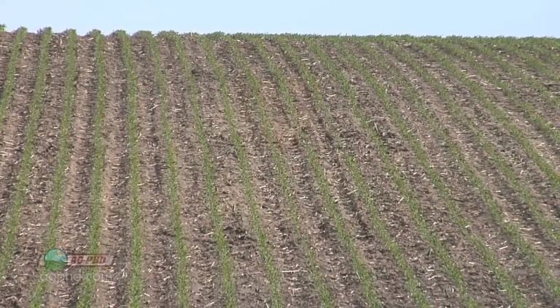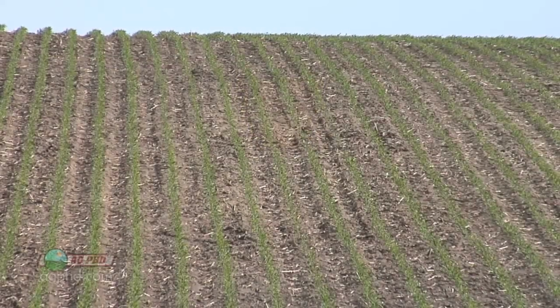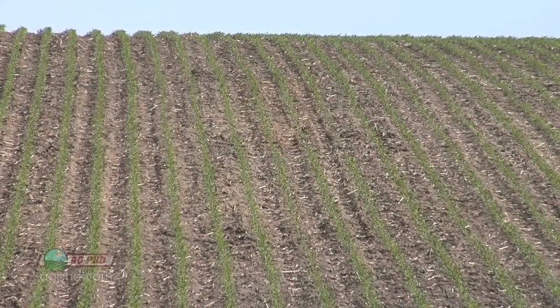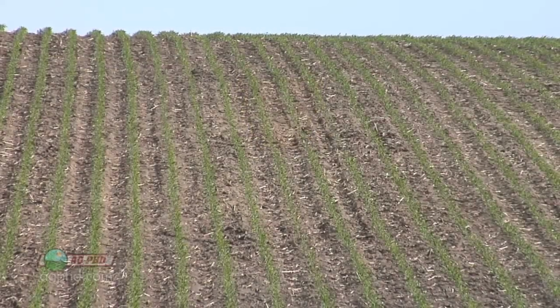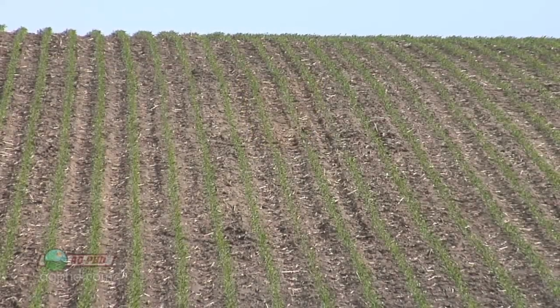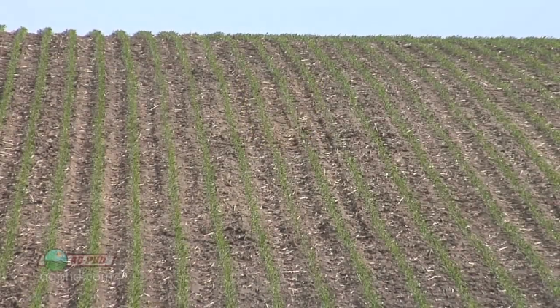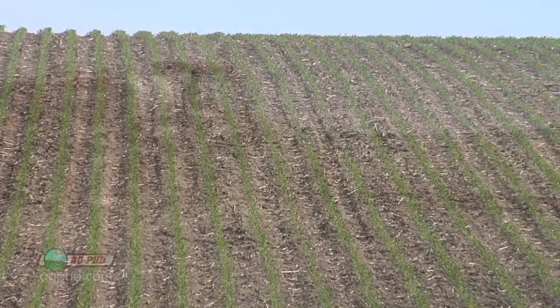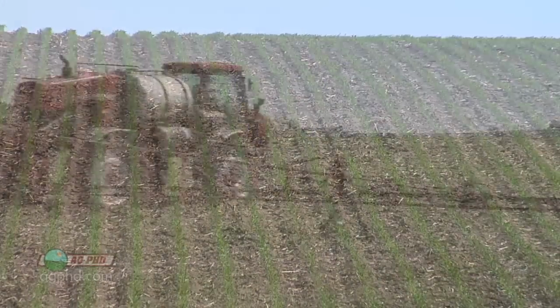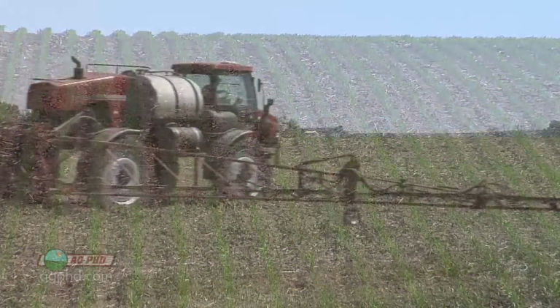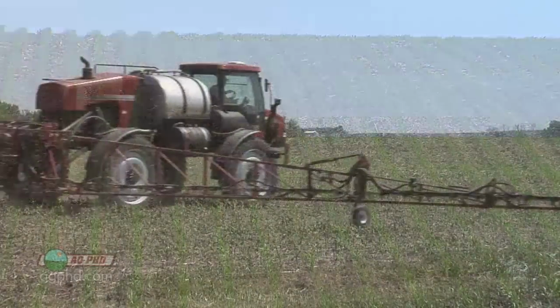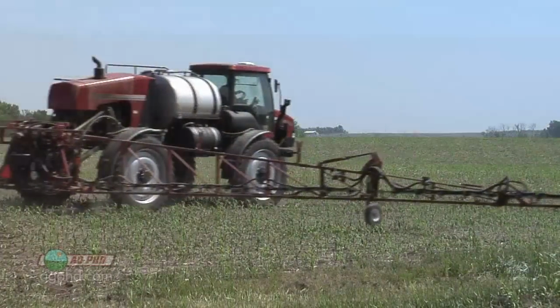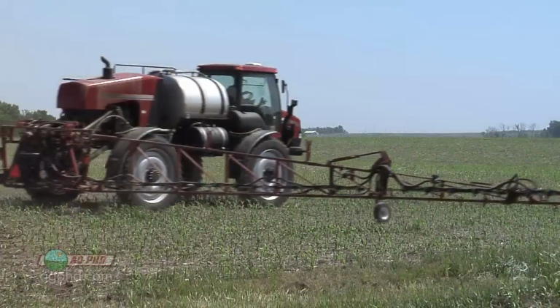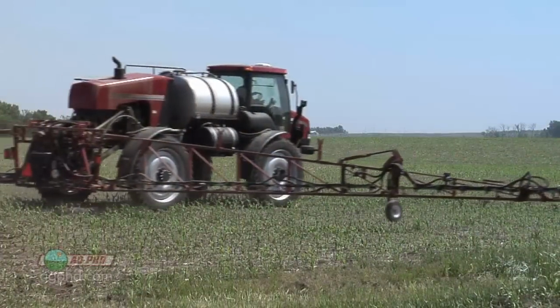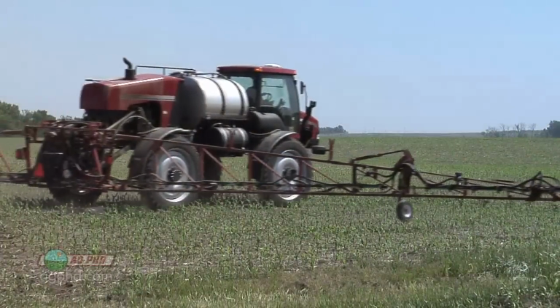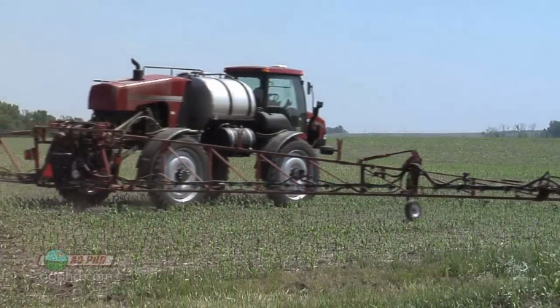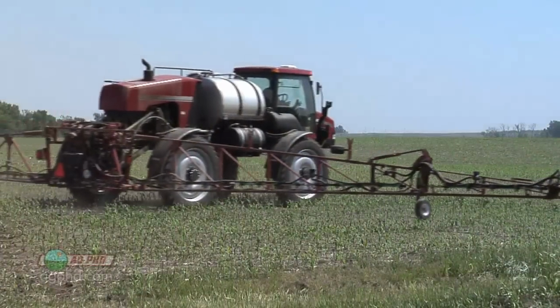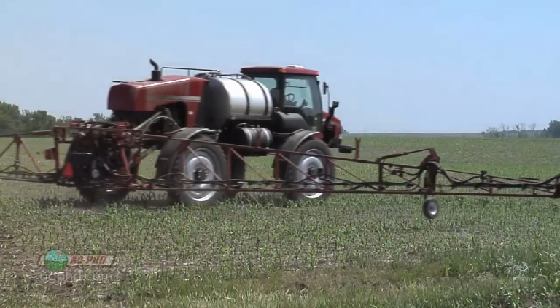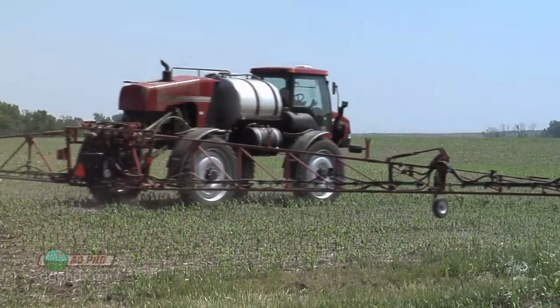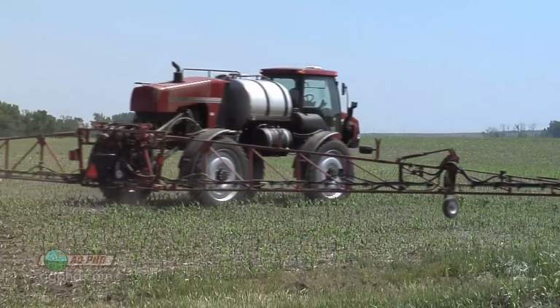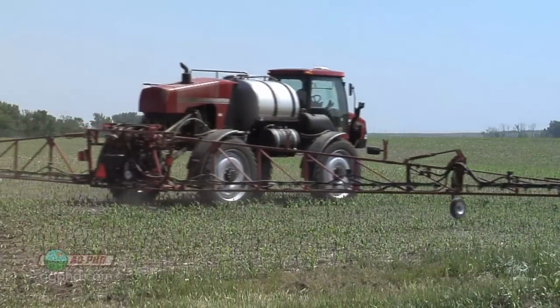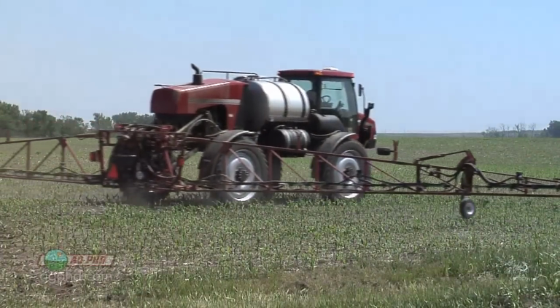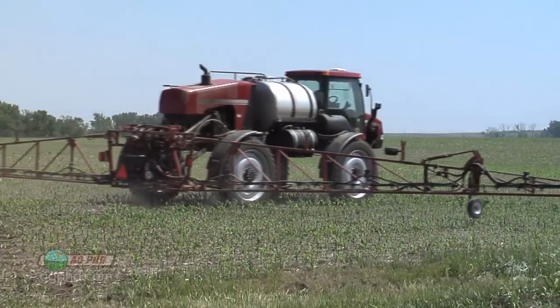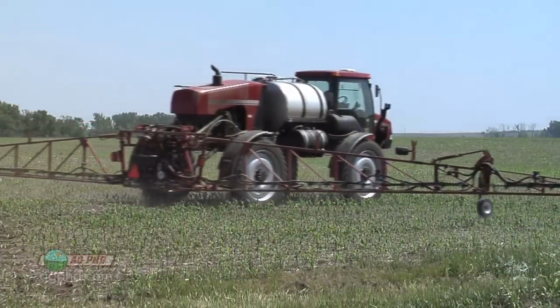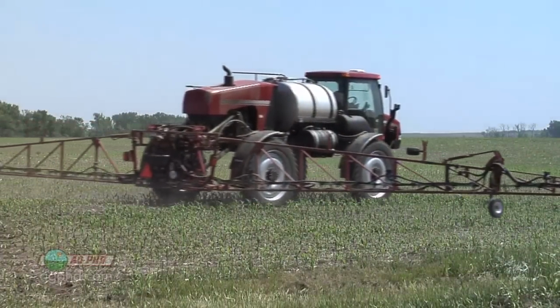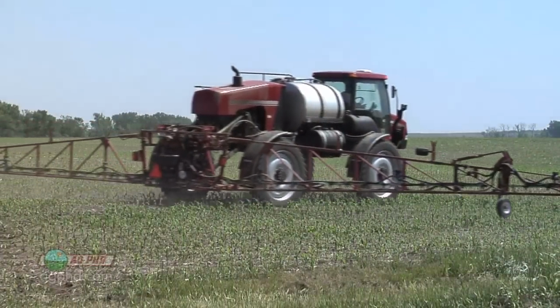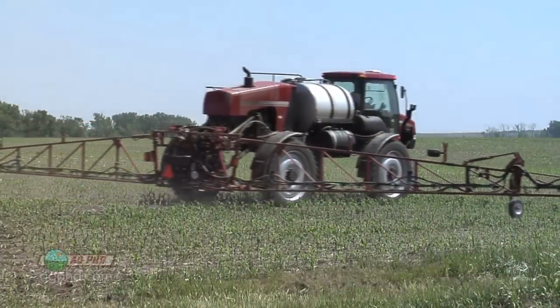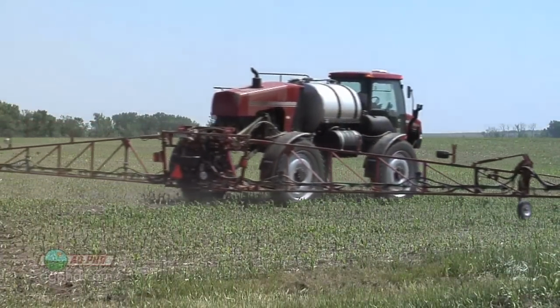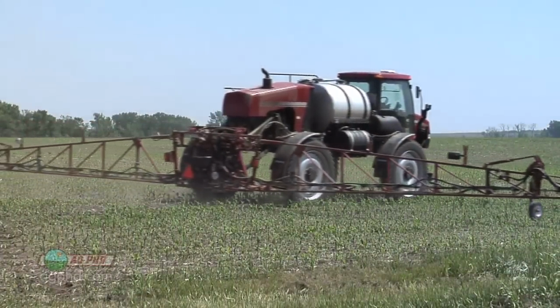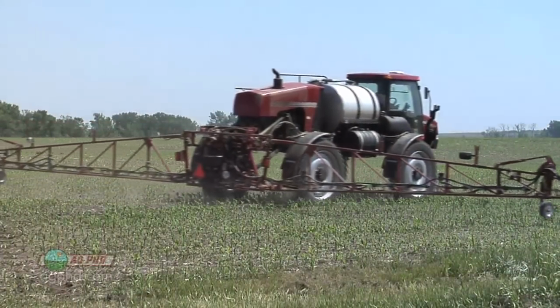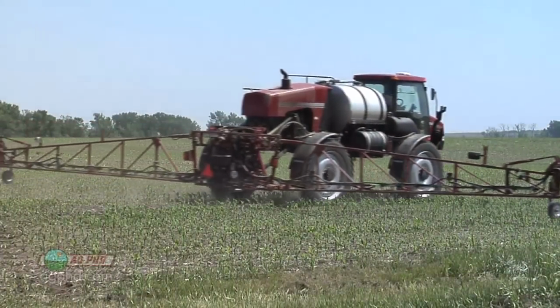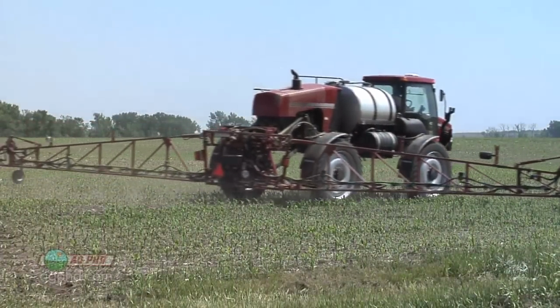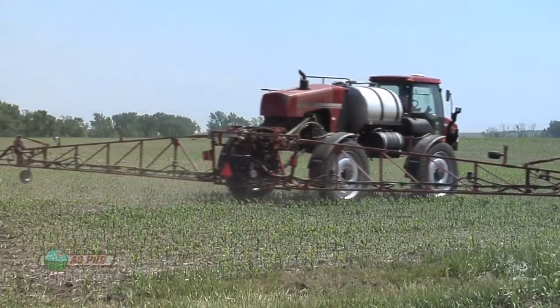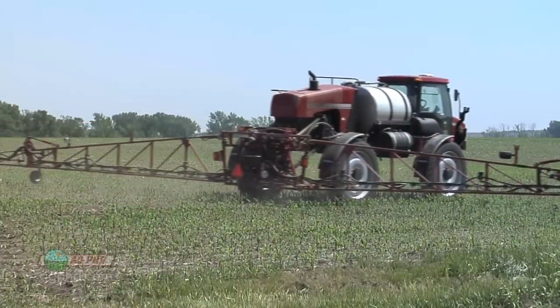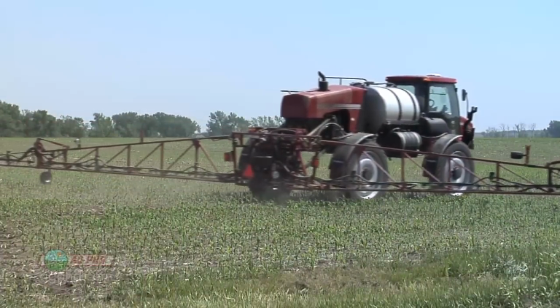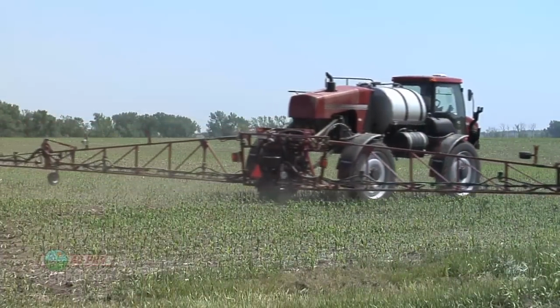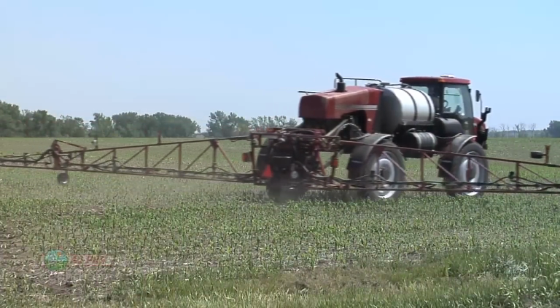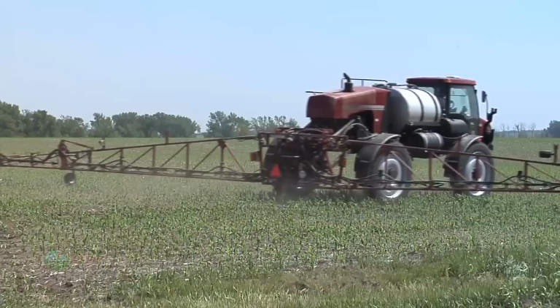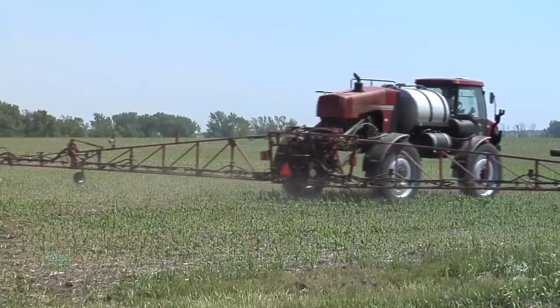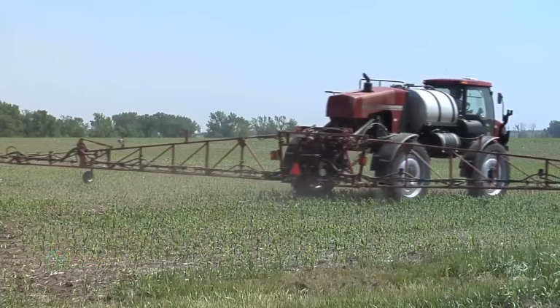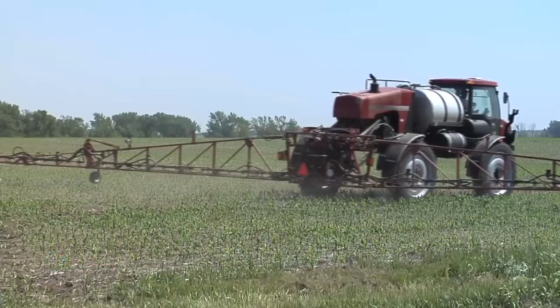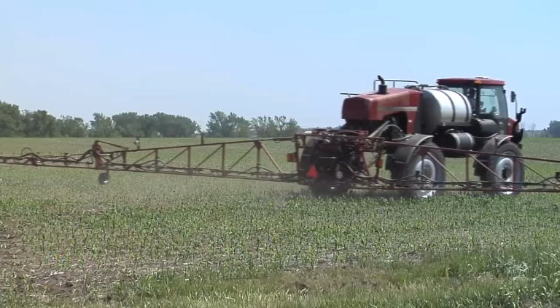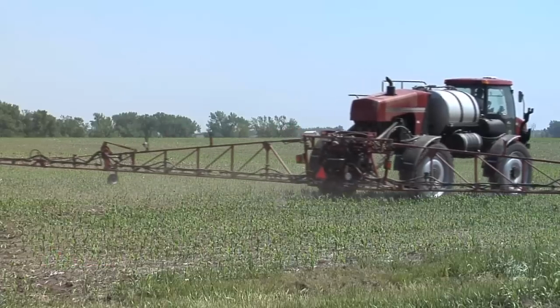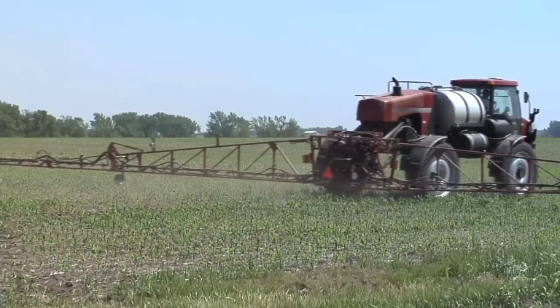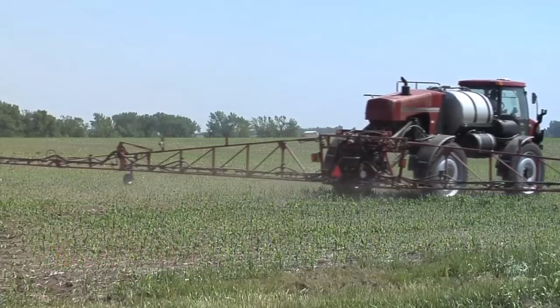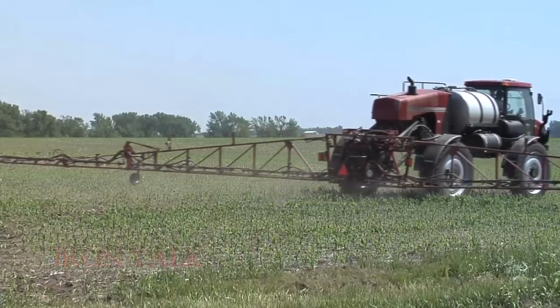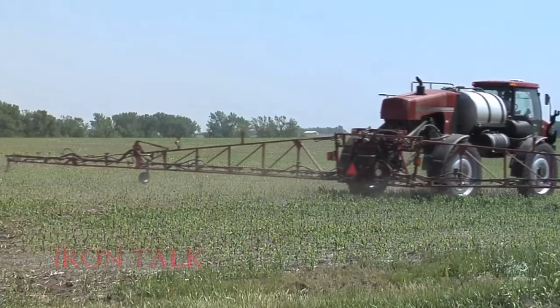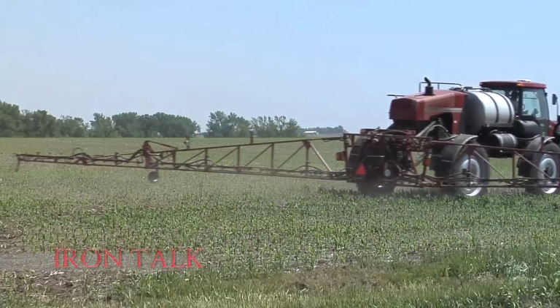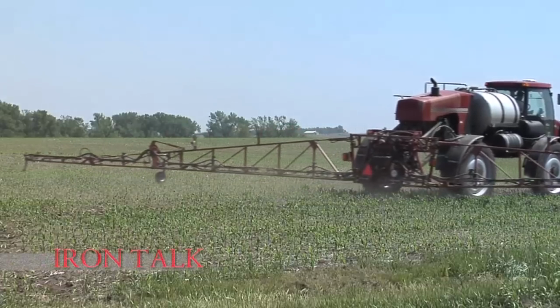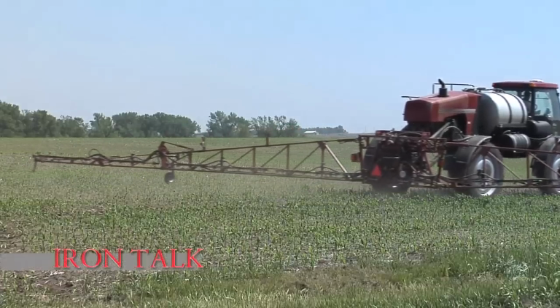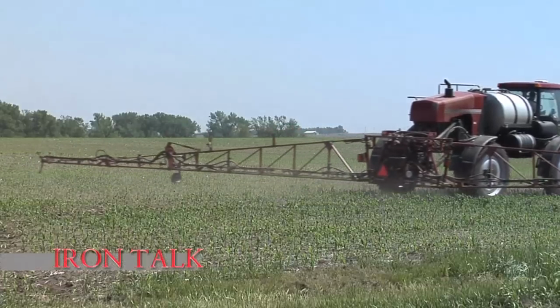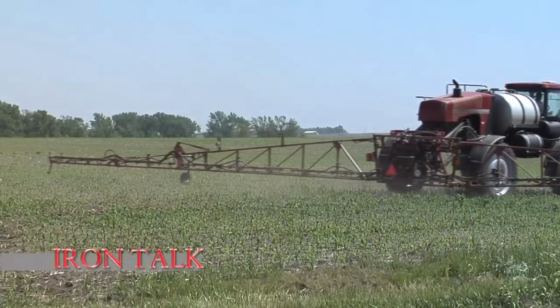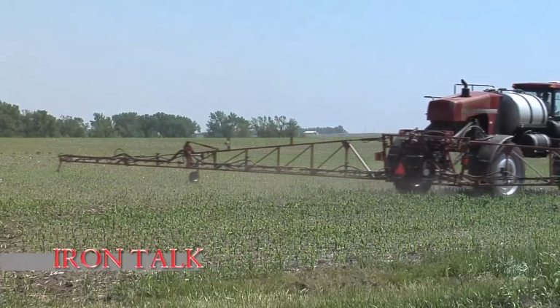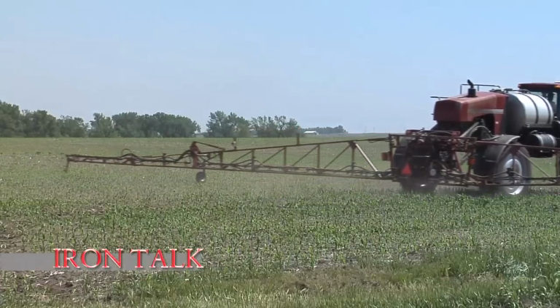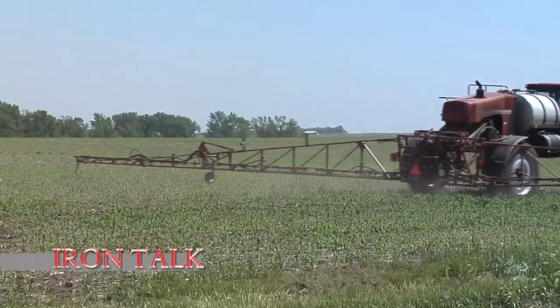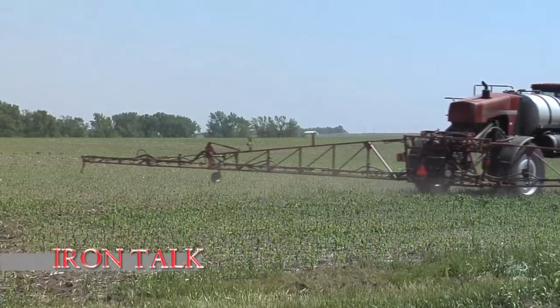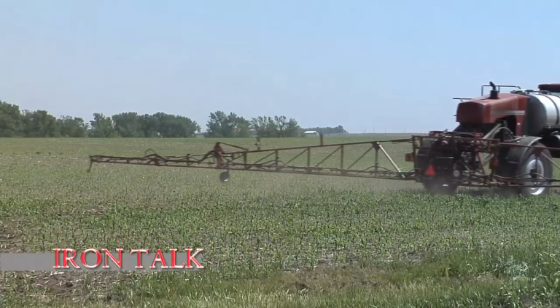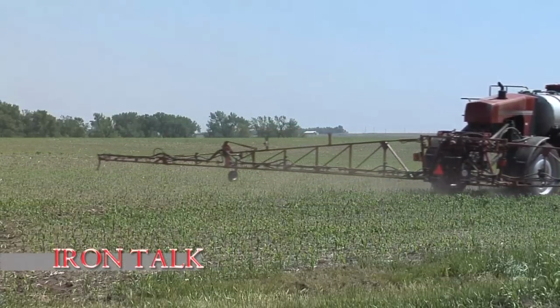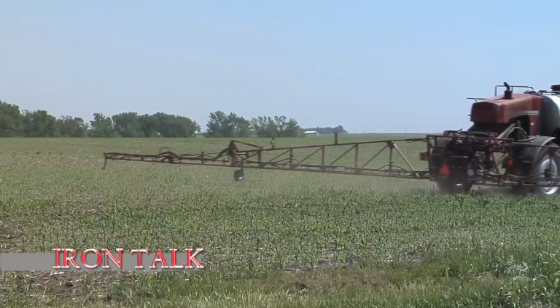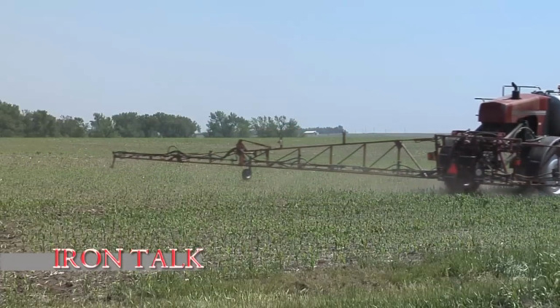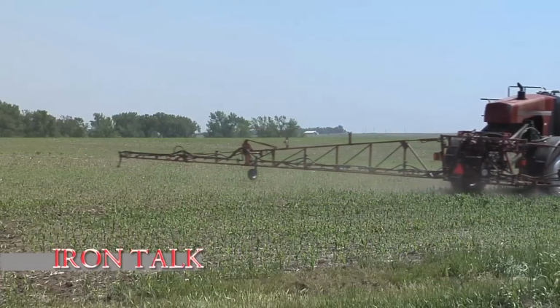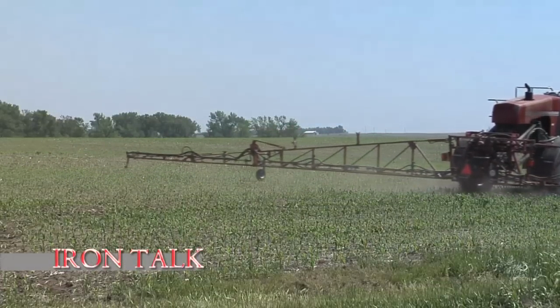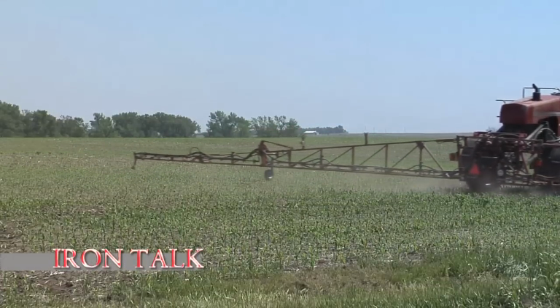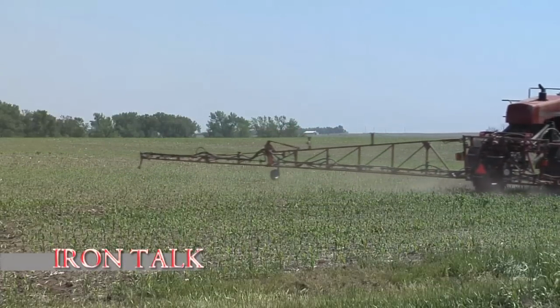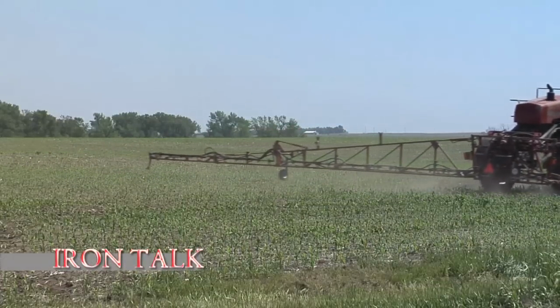So keep that in mind. Drift control is one thing, but make sure you're still getting good enough coverage to kill the weeds. That's all for today's Iron Talk, and now back to the show.